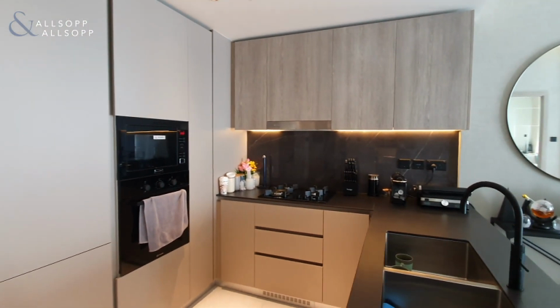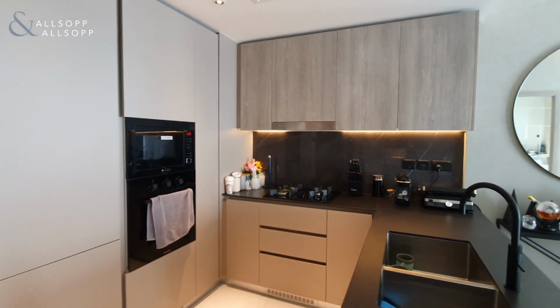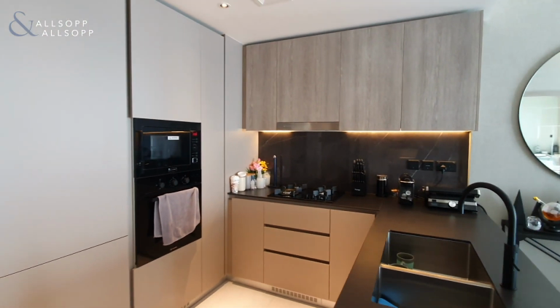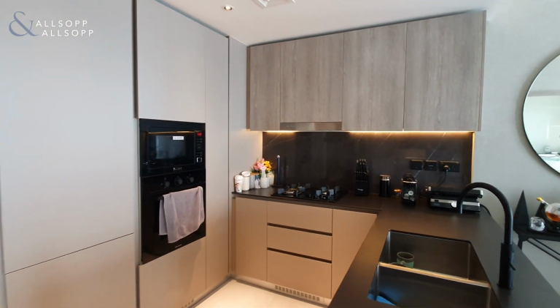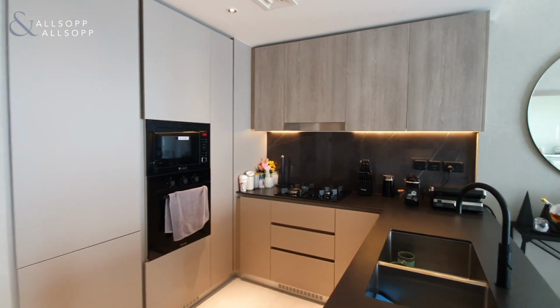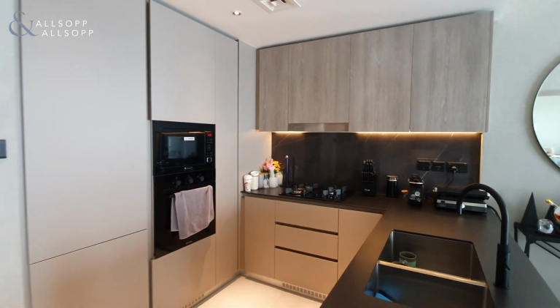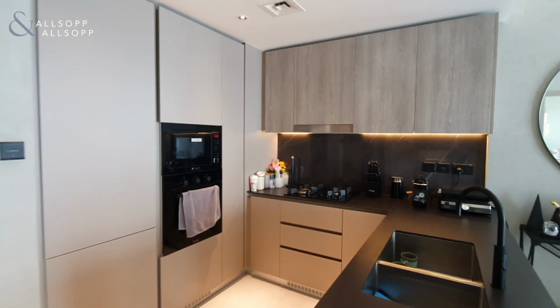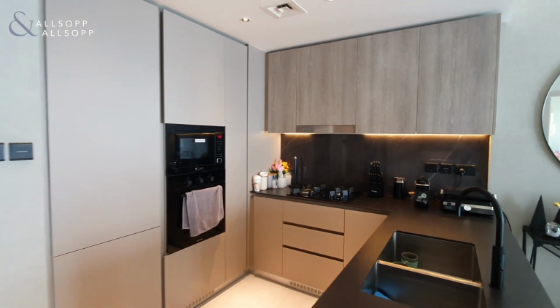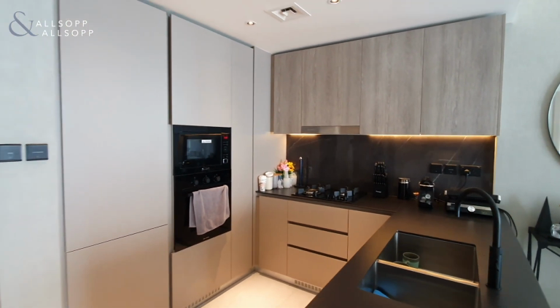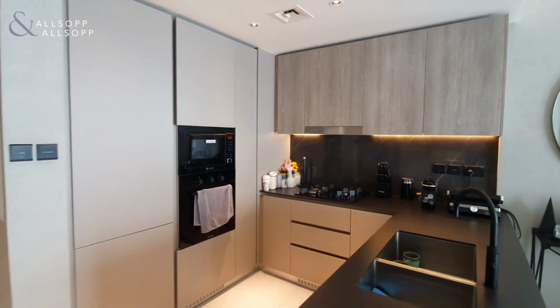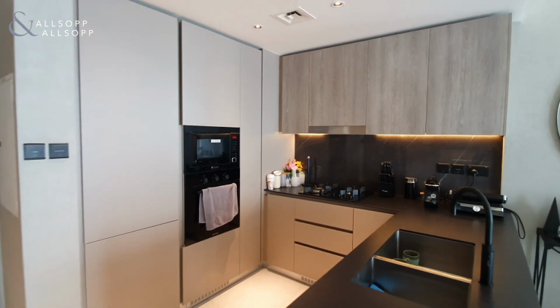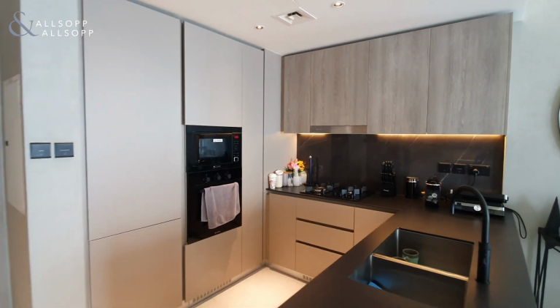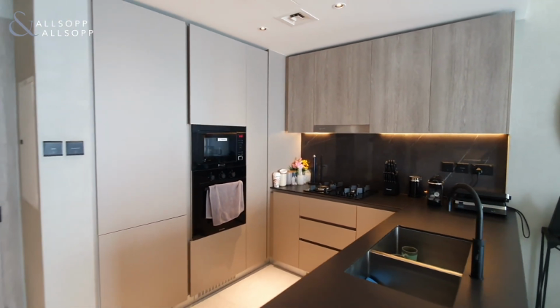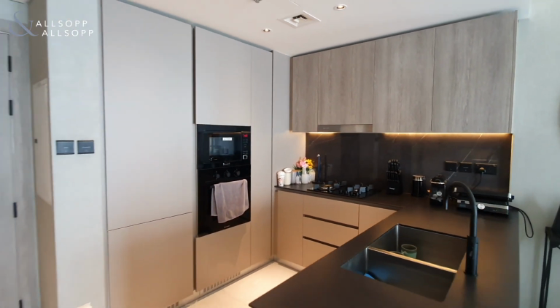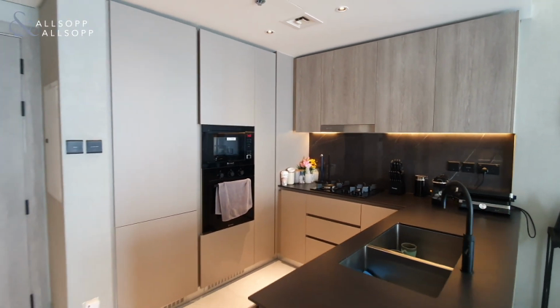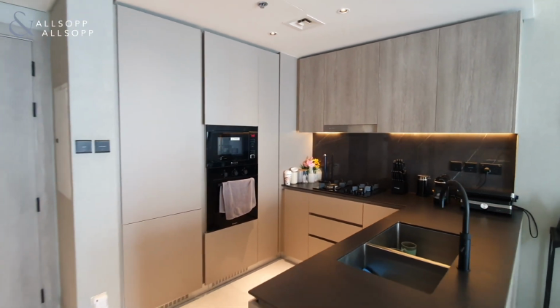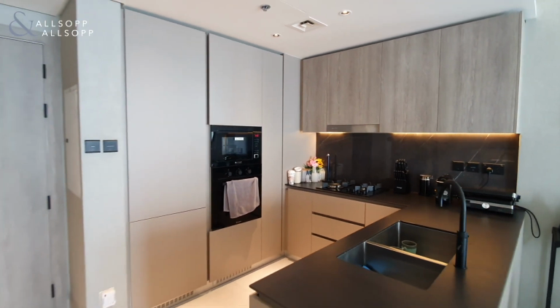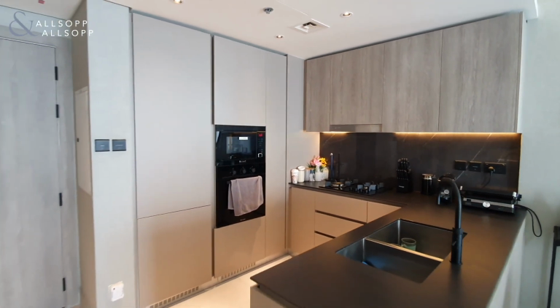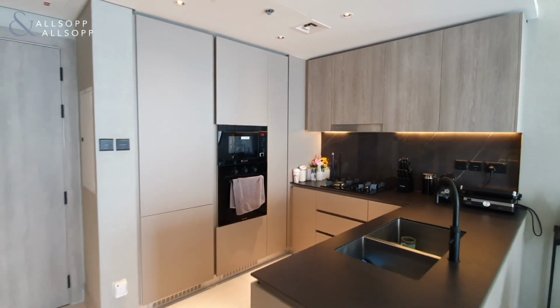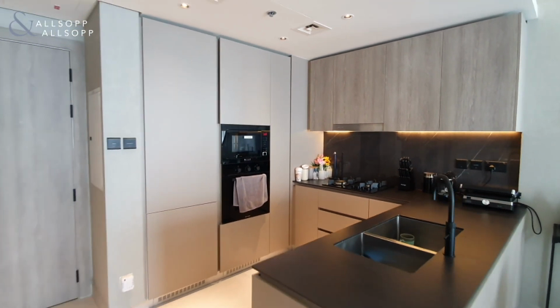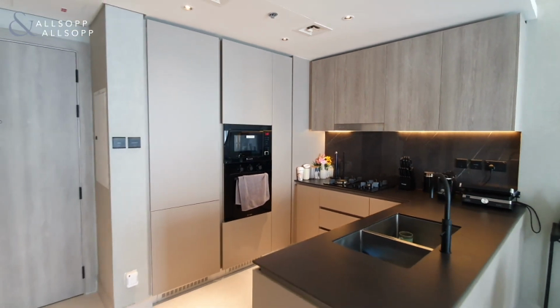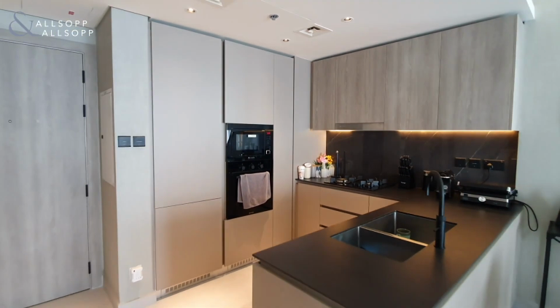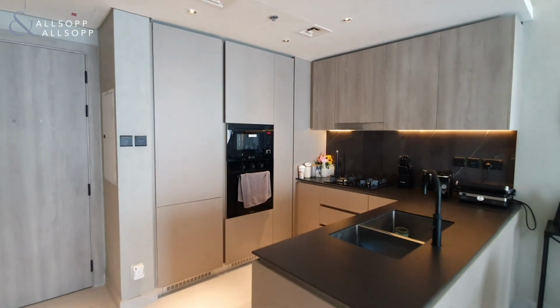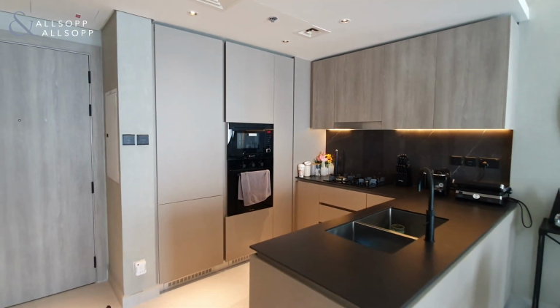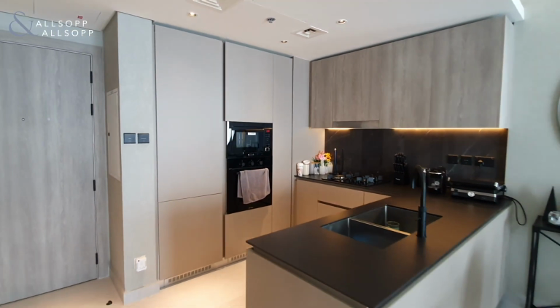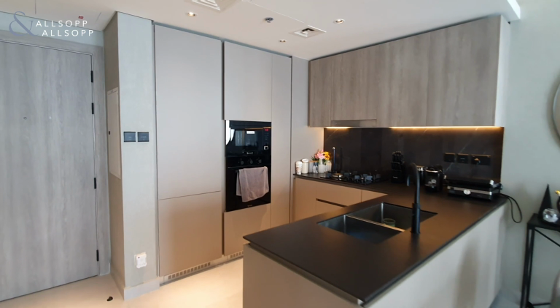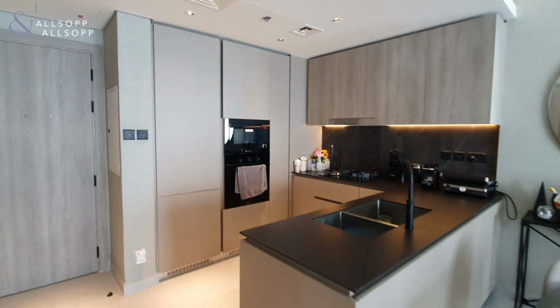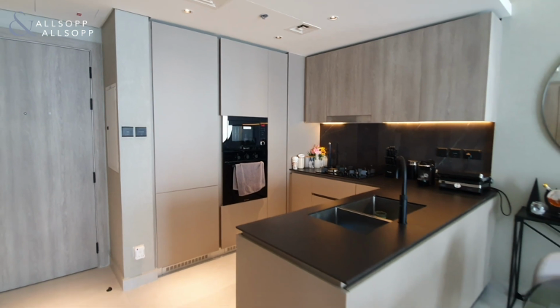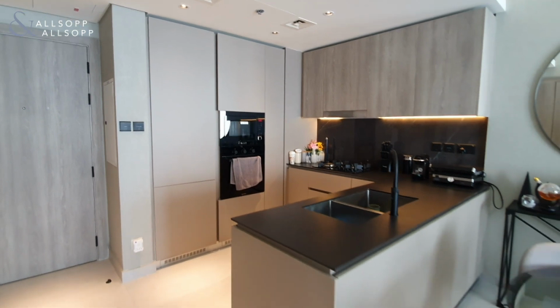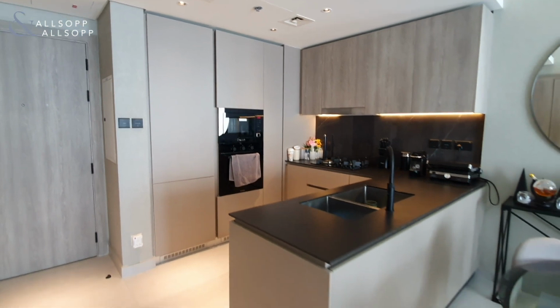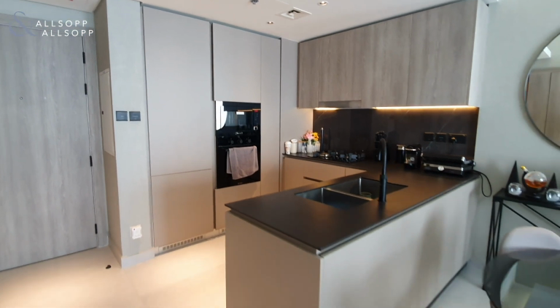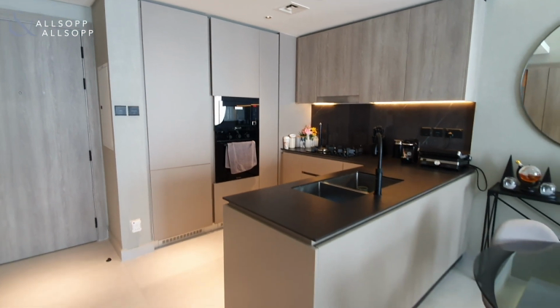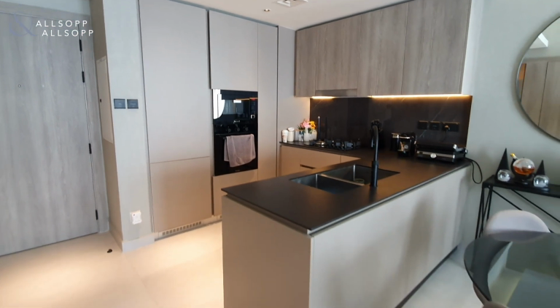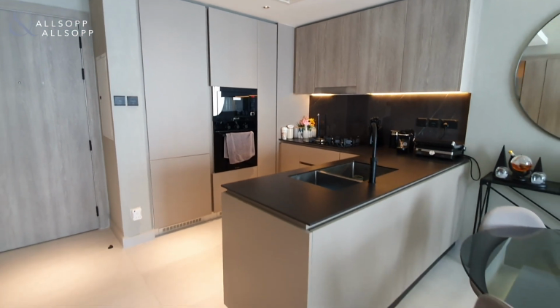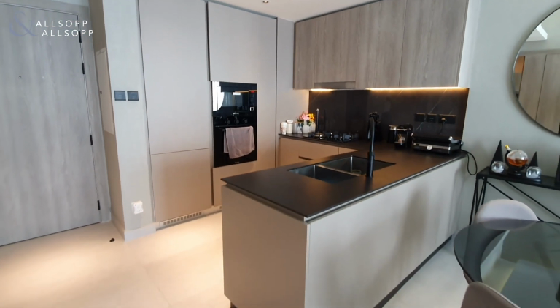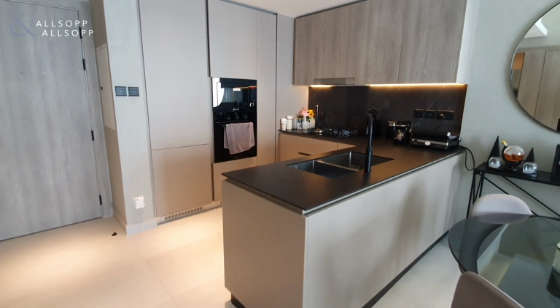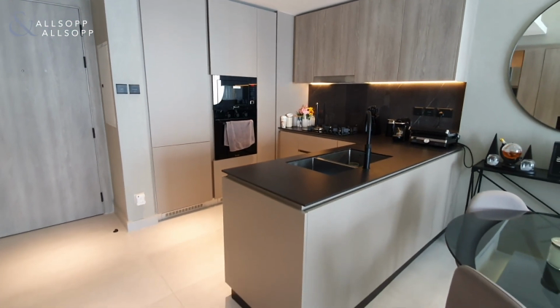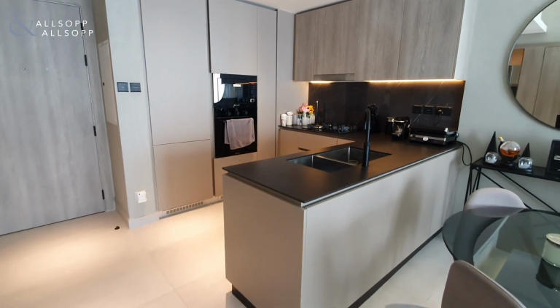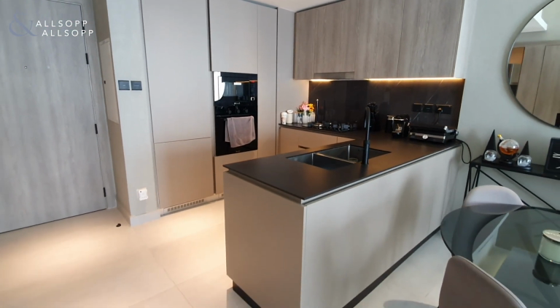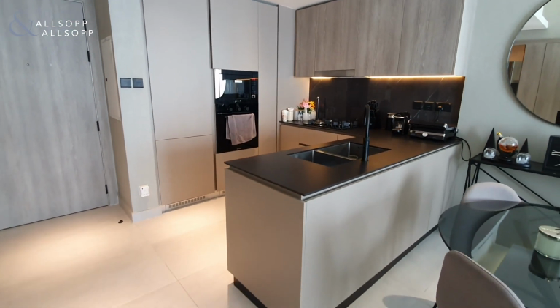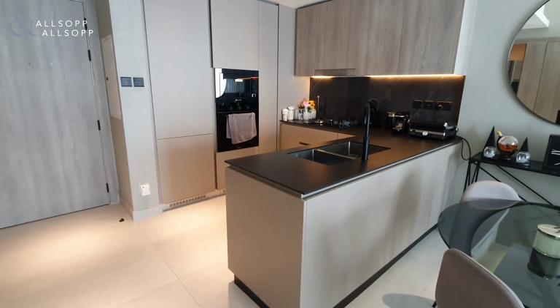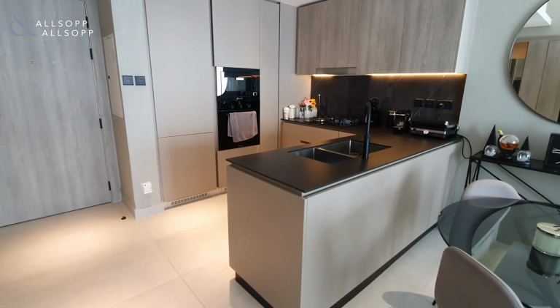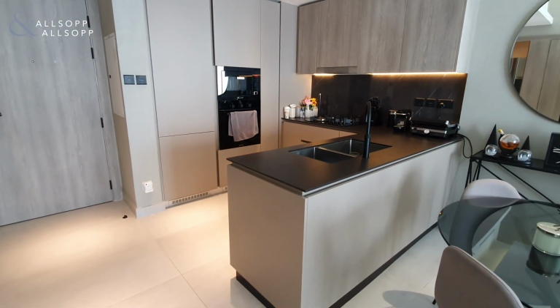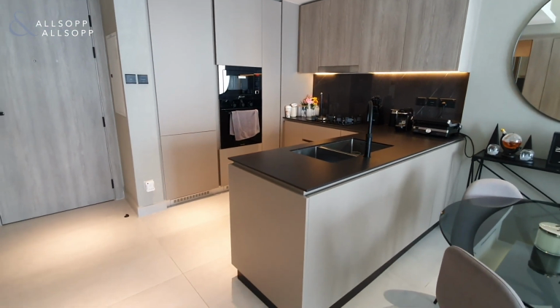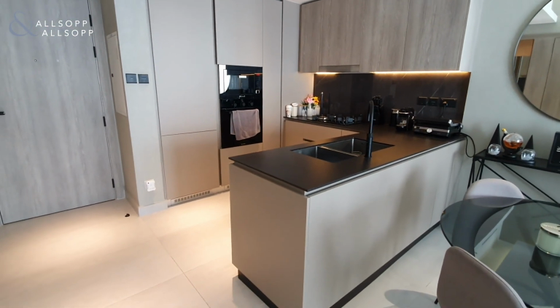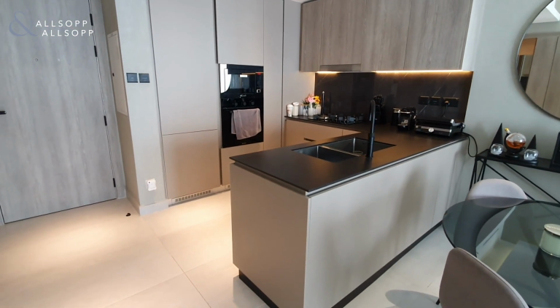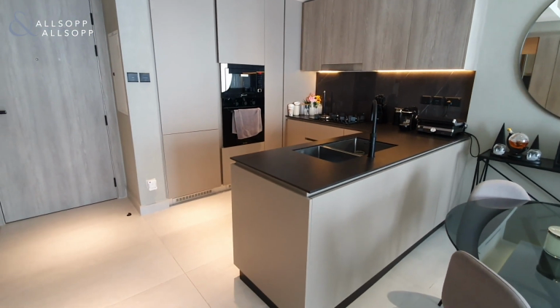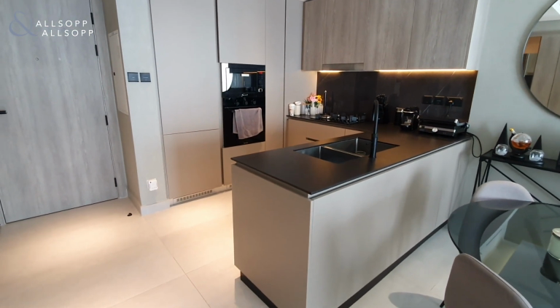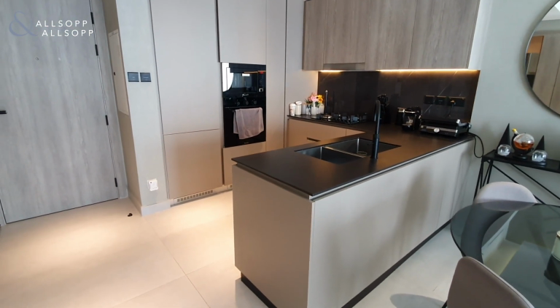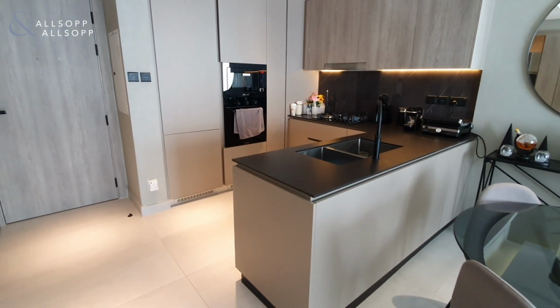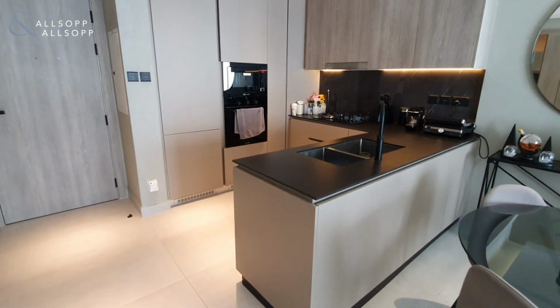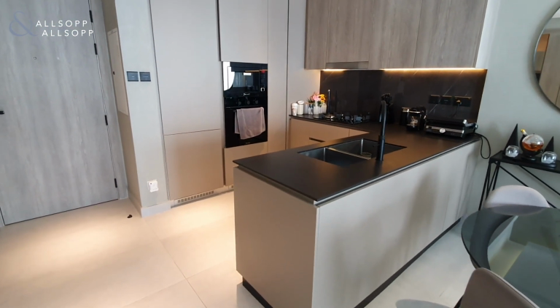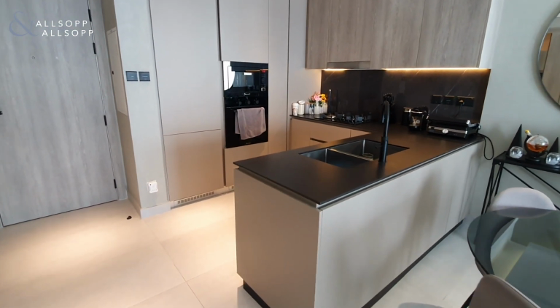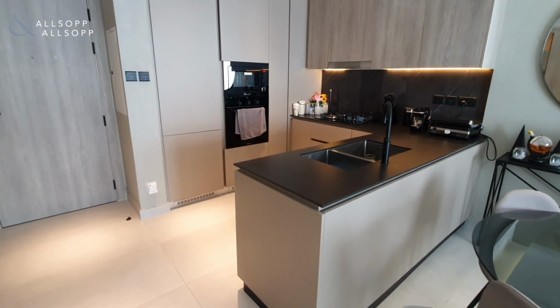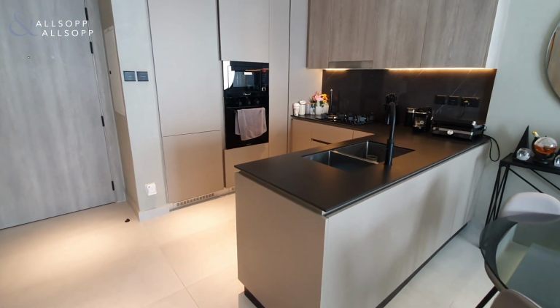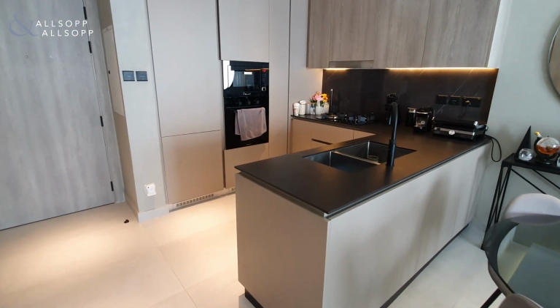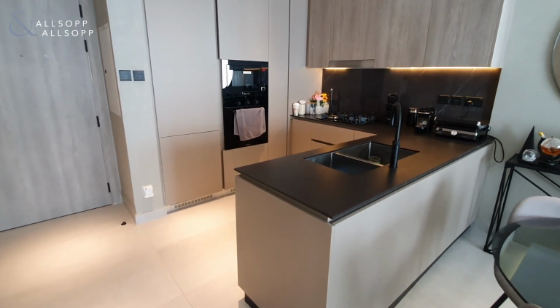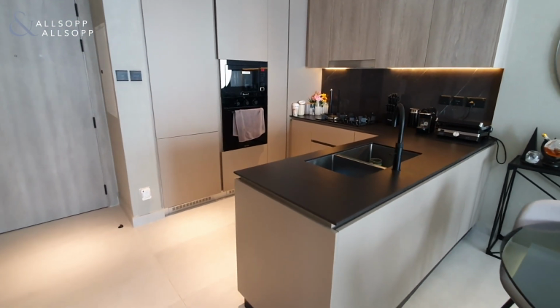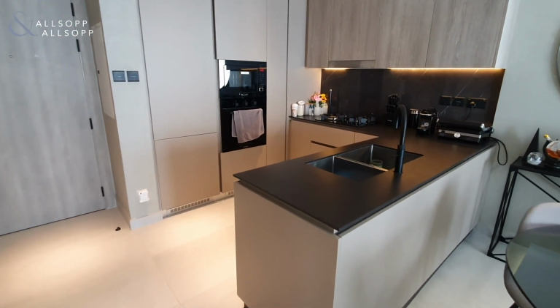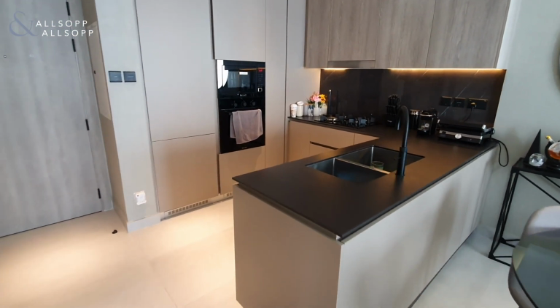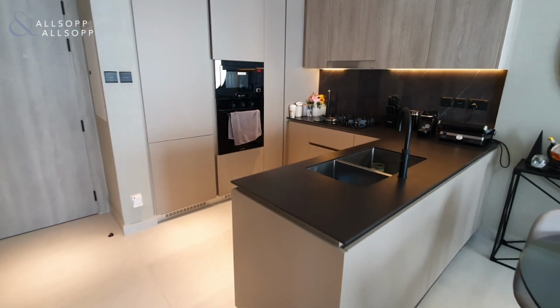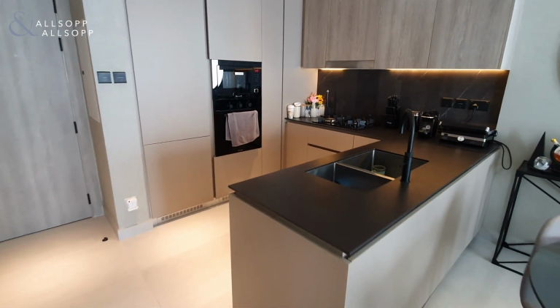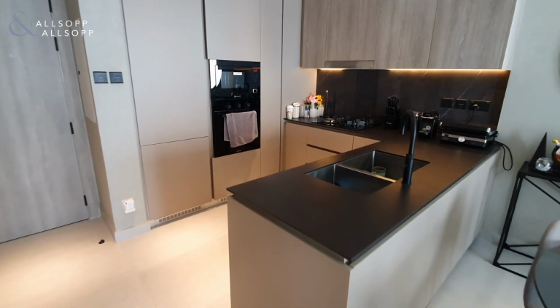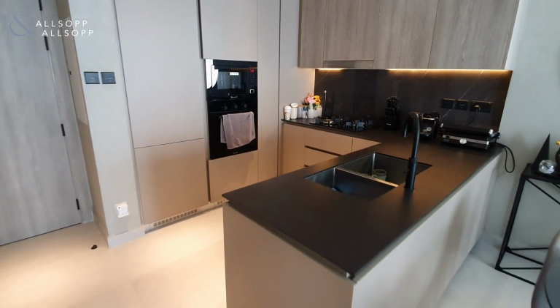As you come in the front door, to your left hand side you have the kitchen area, which includes integrated appliances.